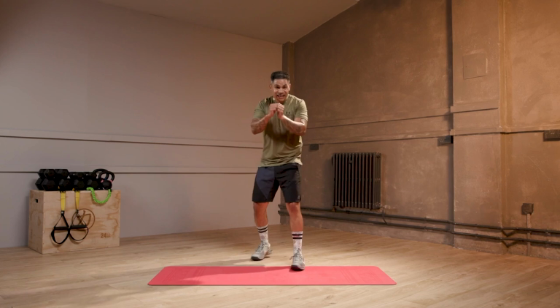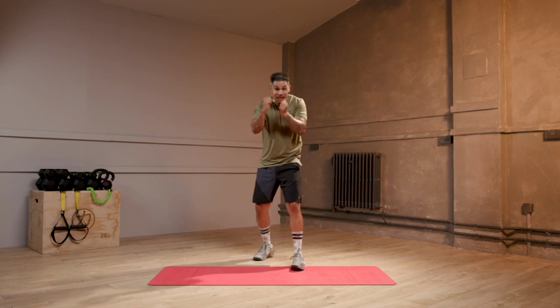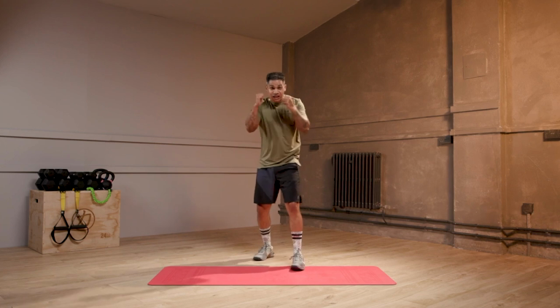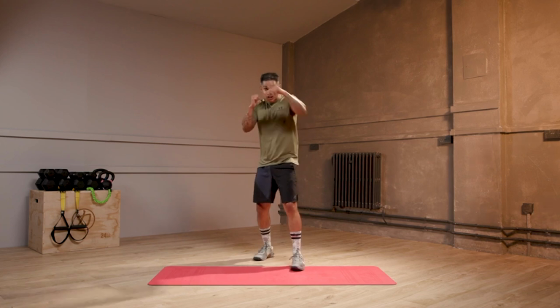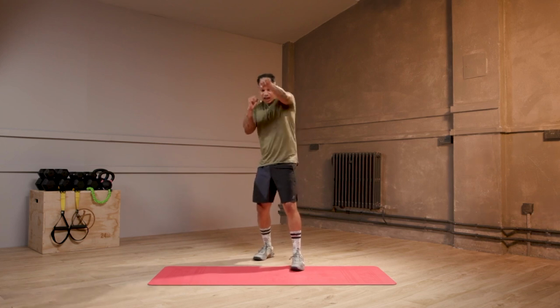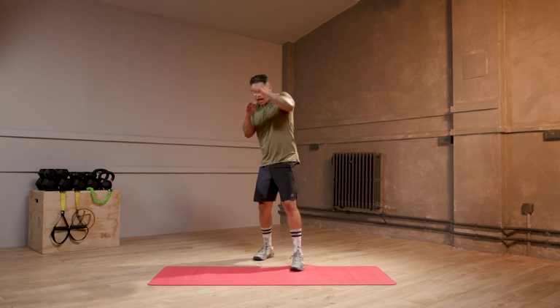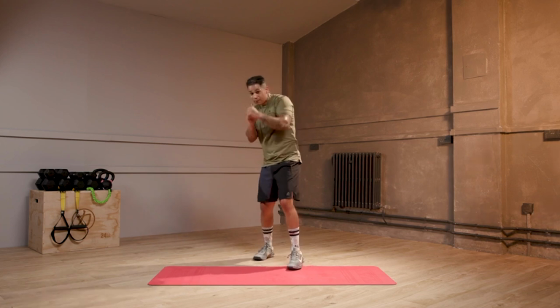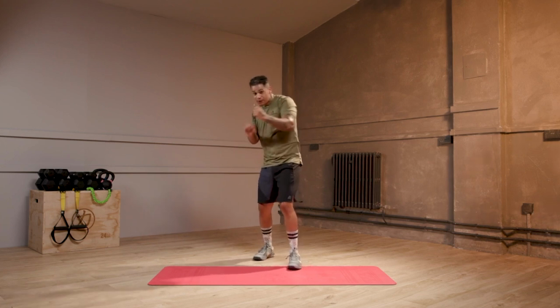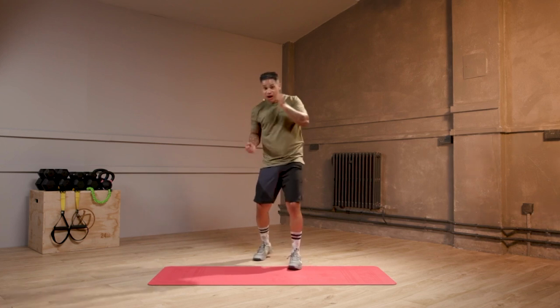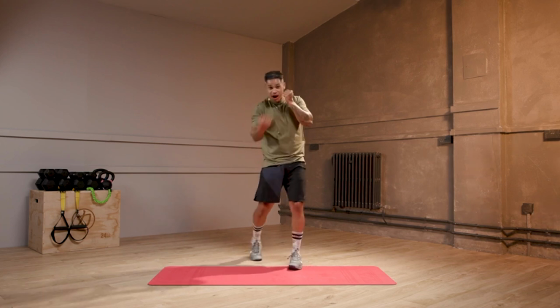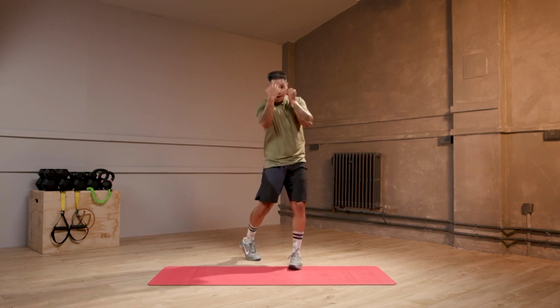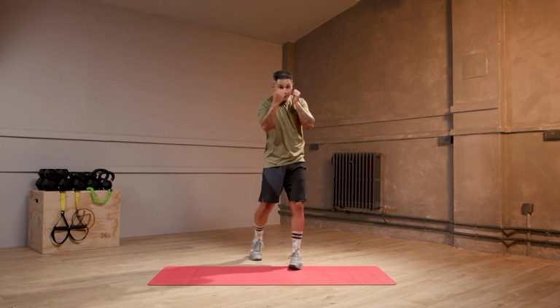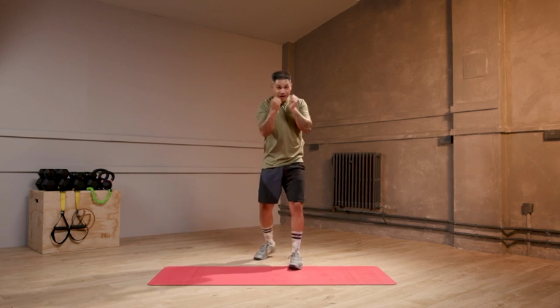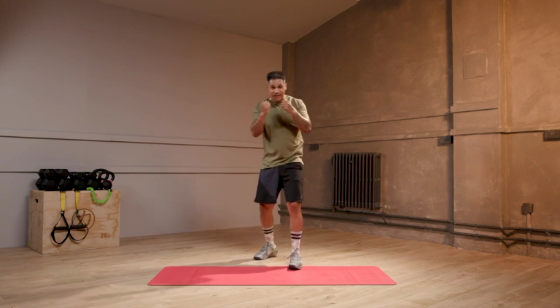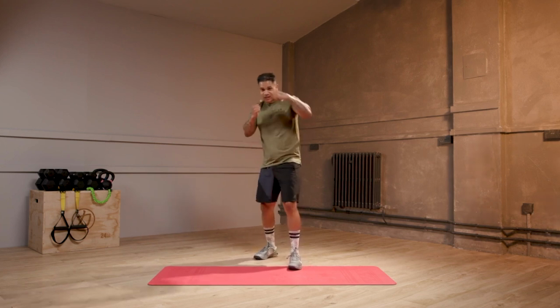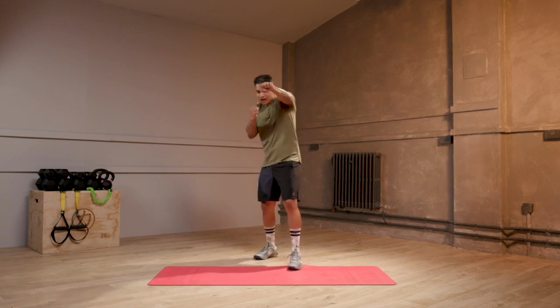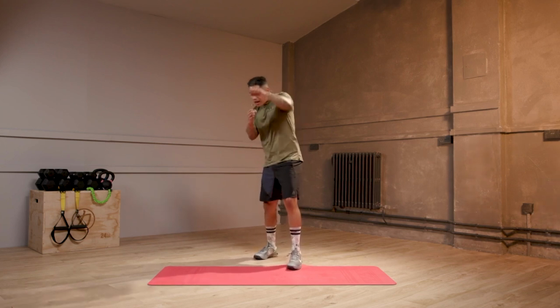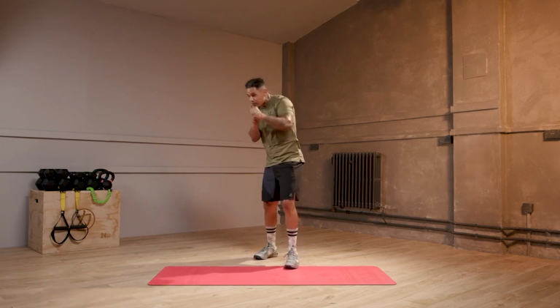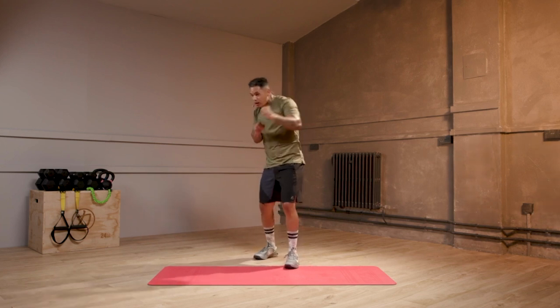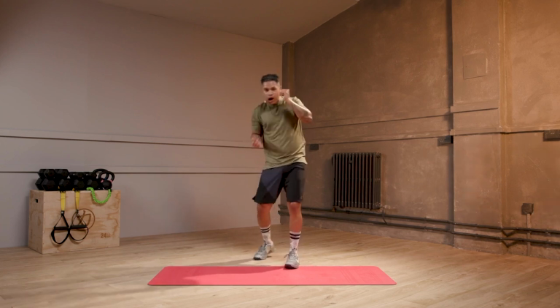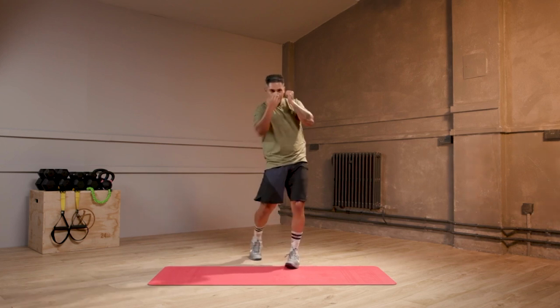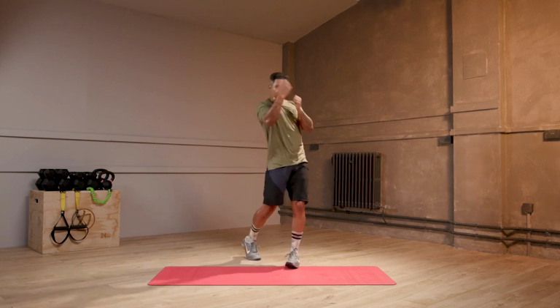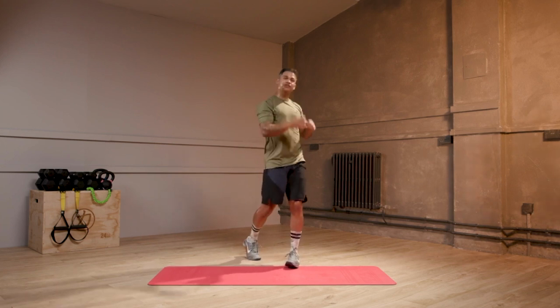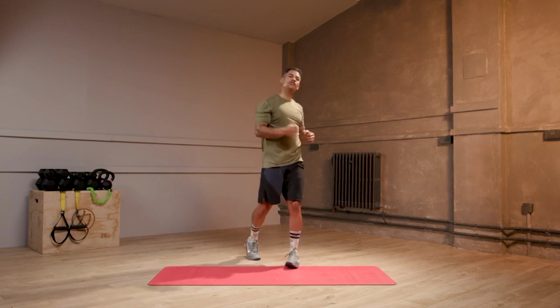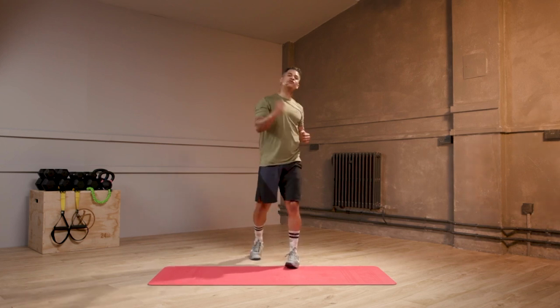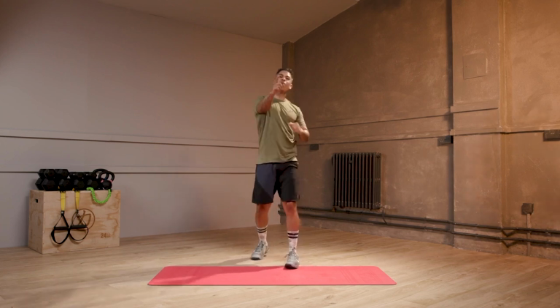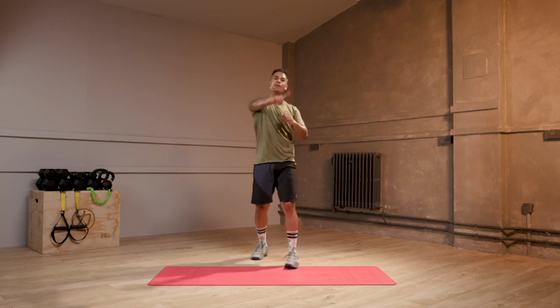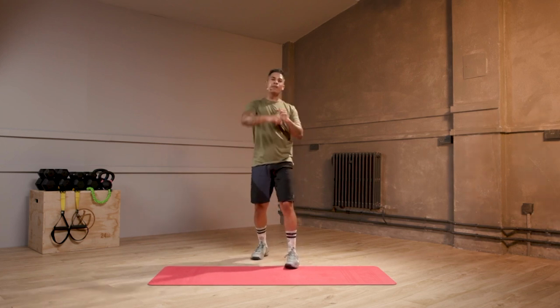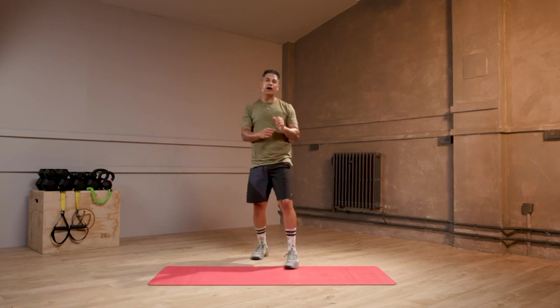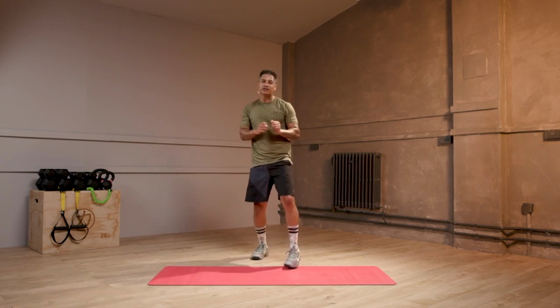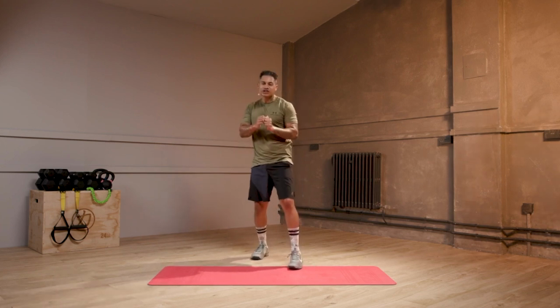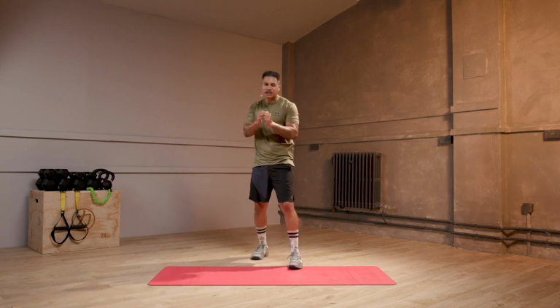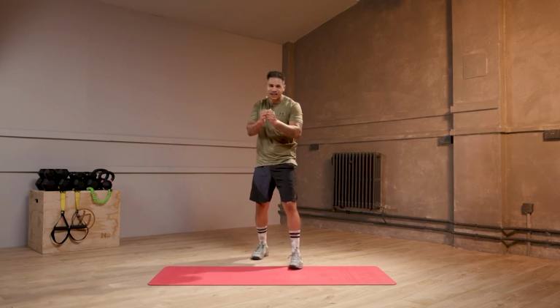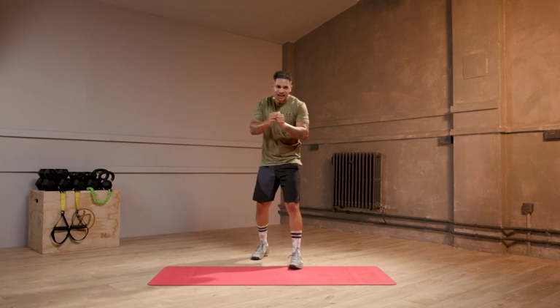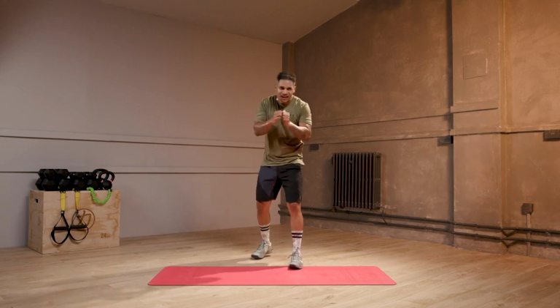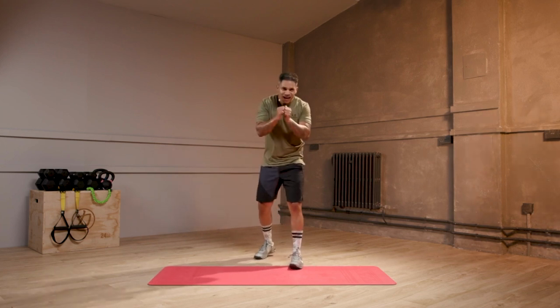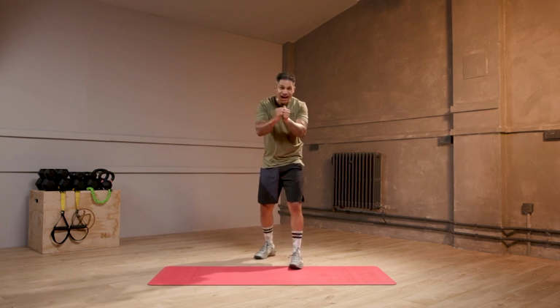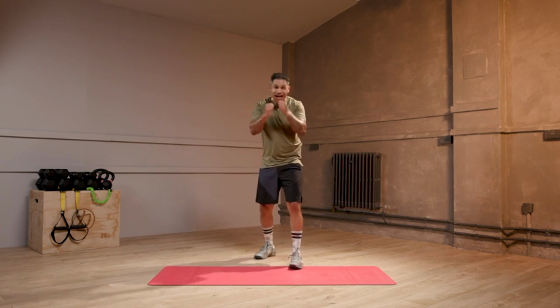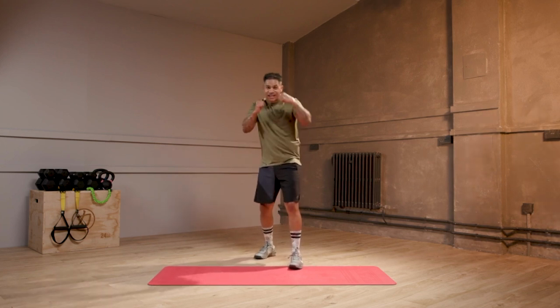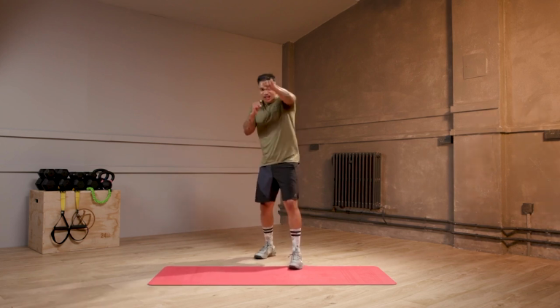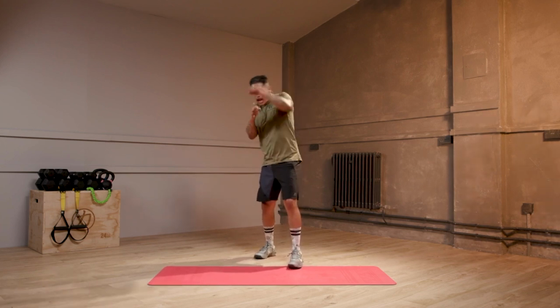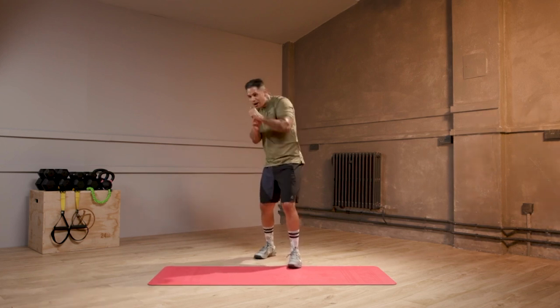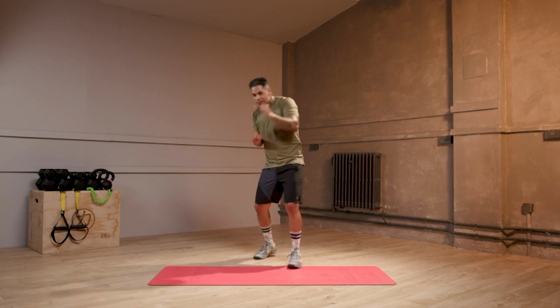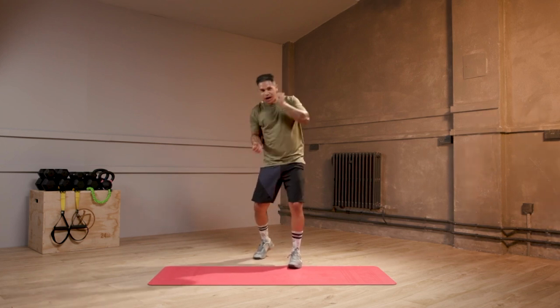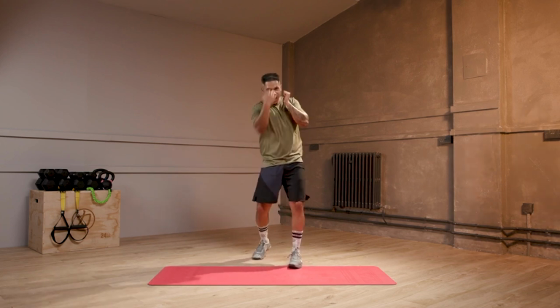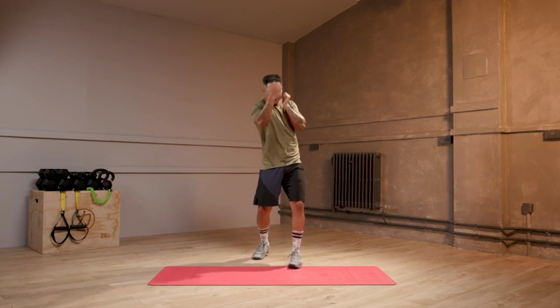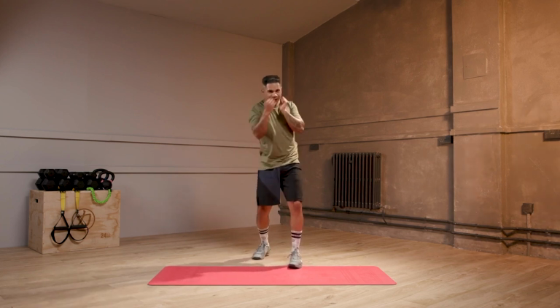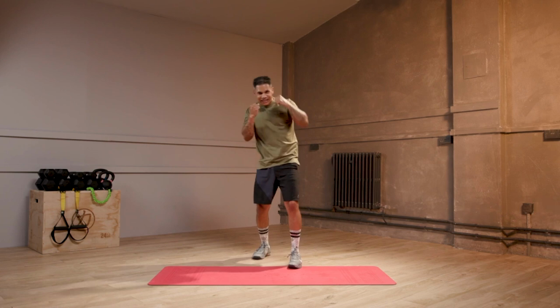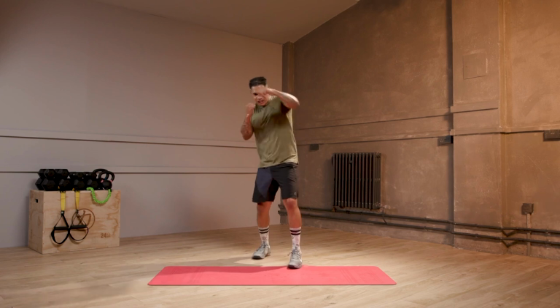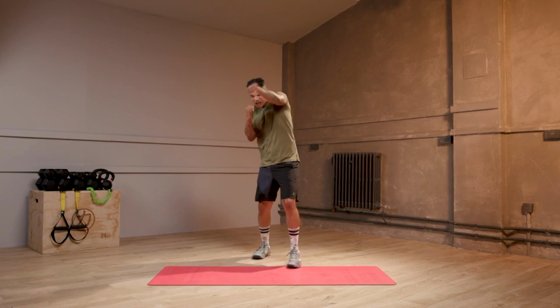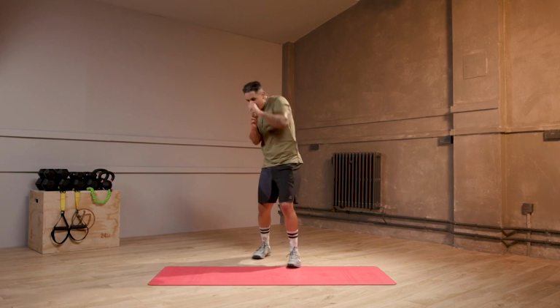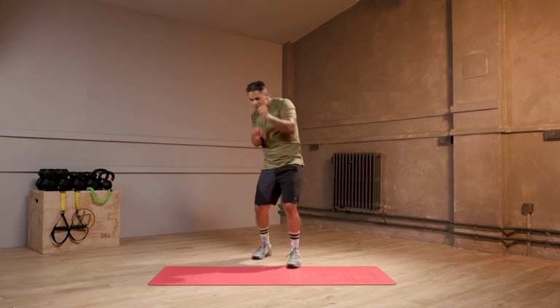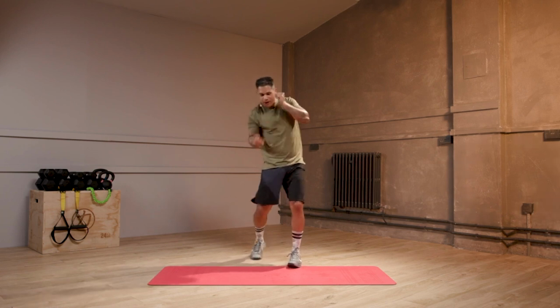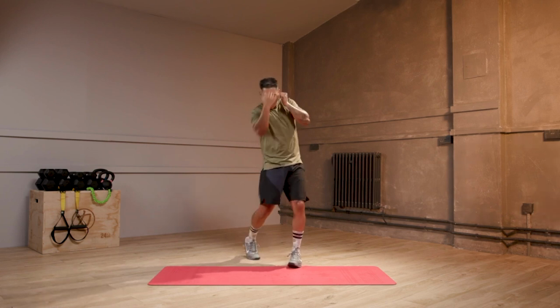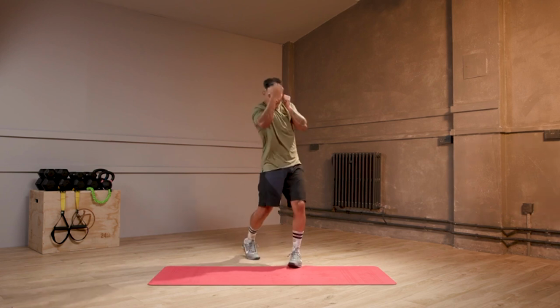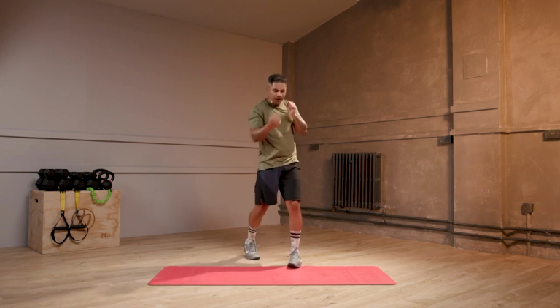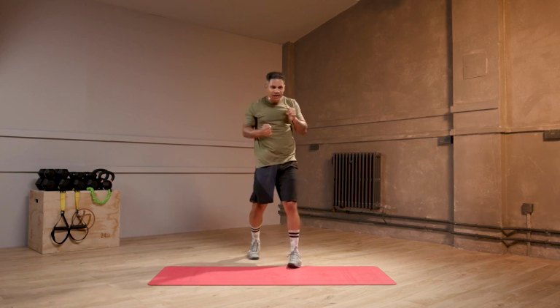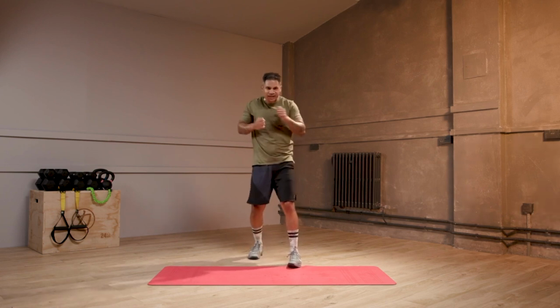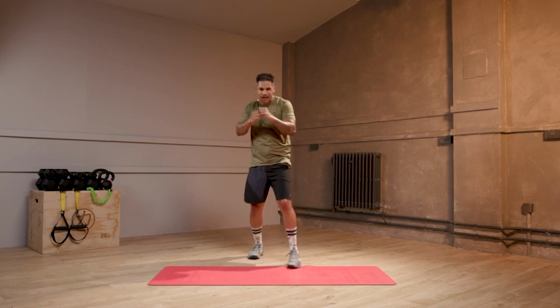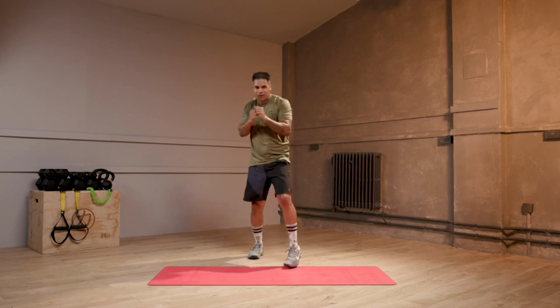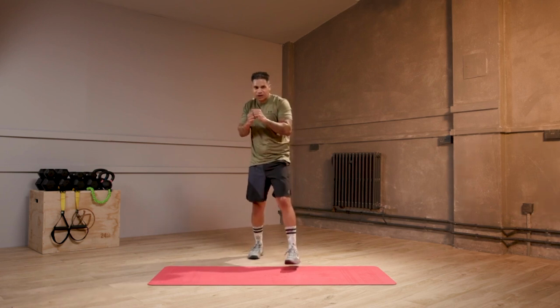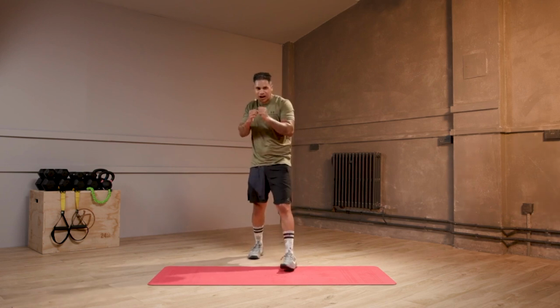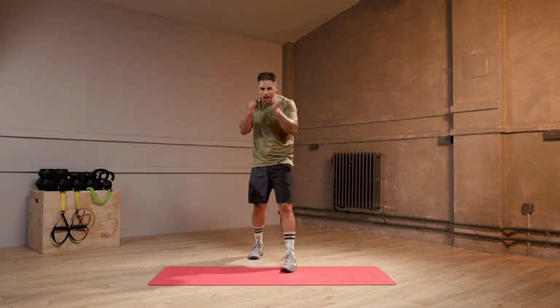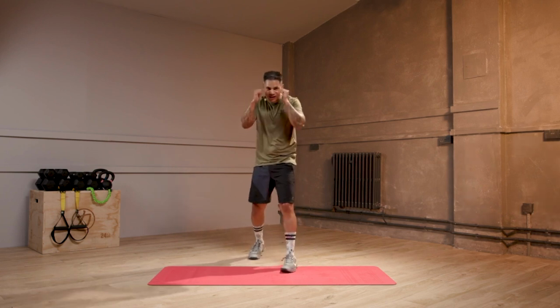Jab, upper, jab, upper. It's just one more punch. Jab, upper, jab, upper. Here we go.